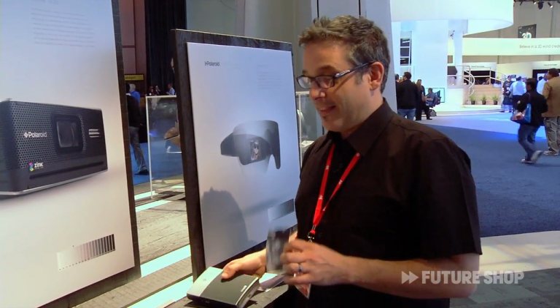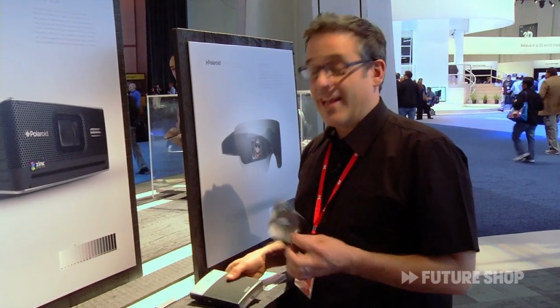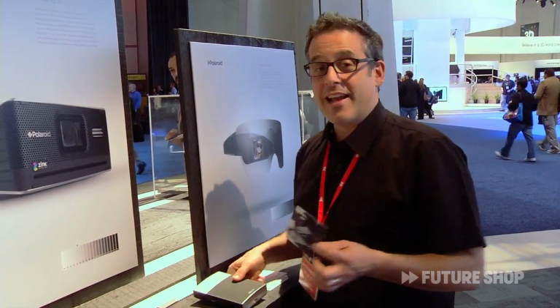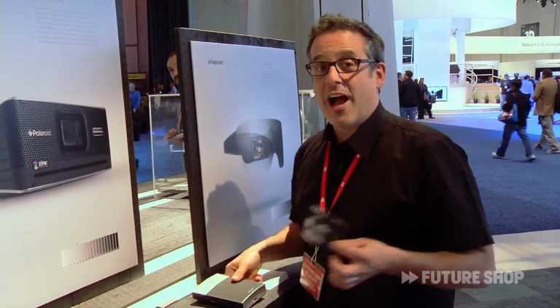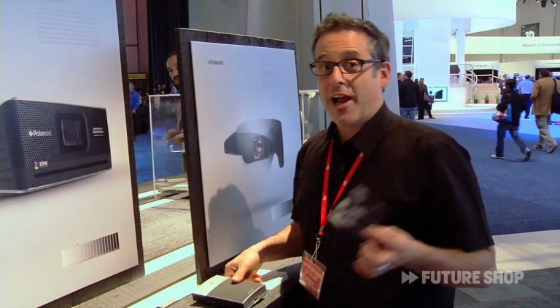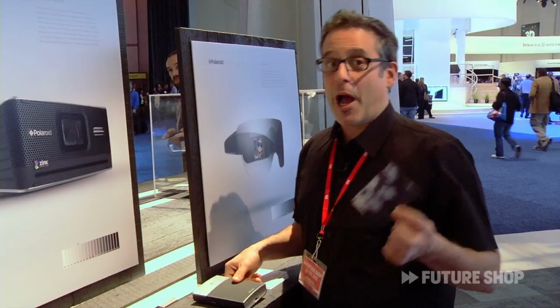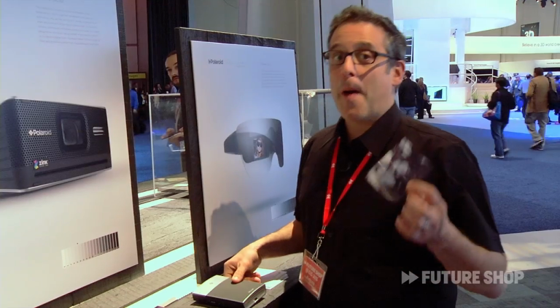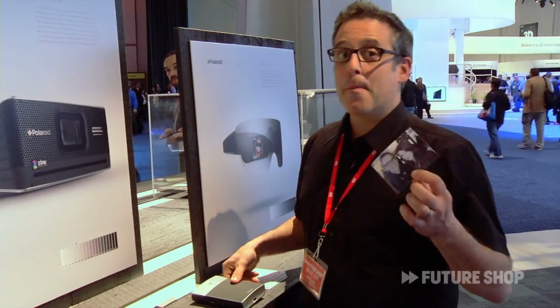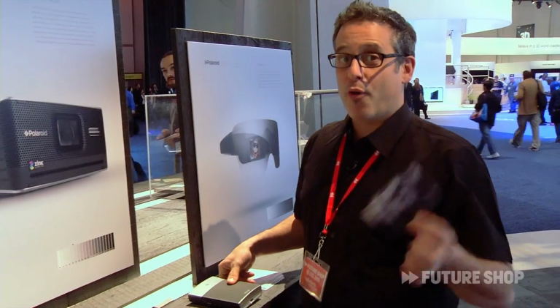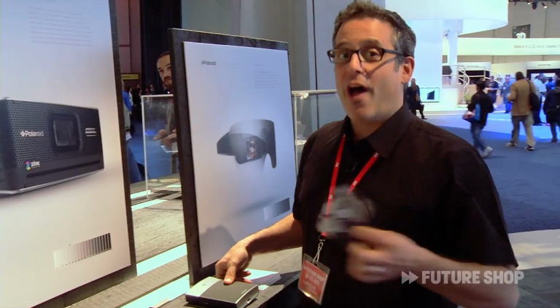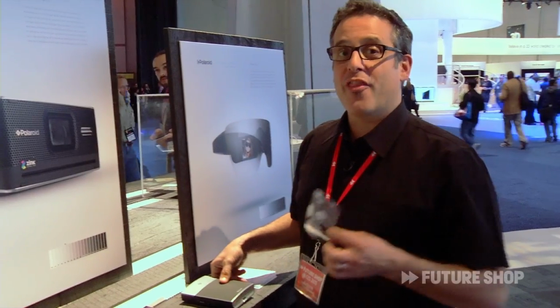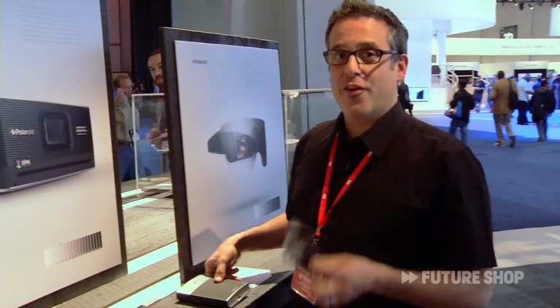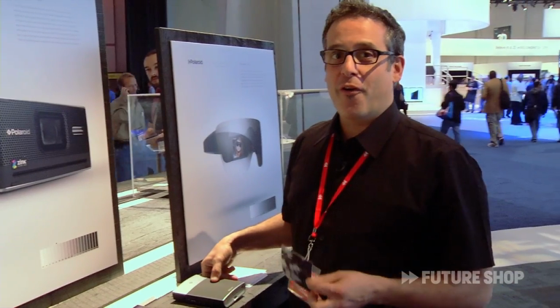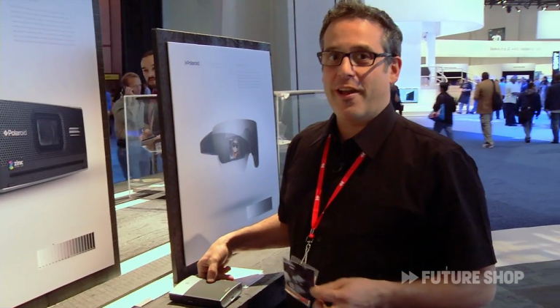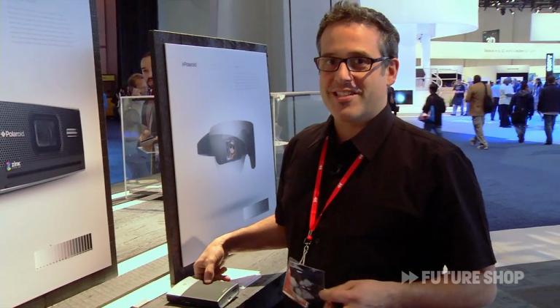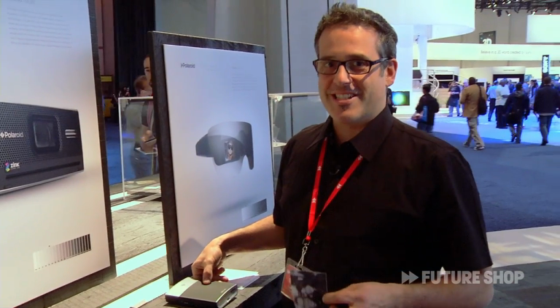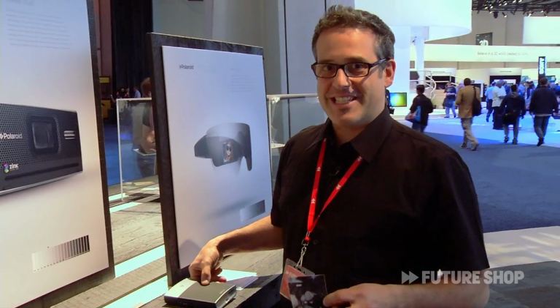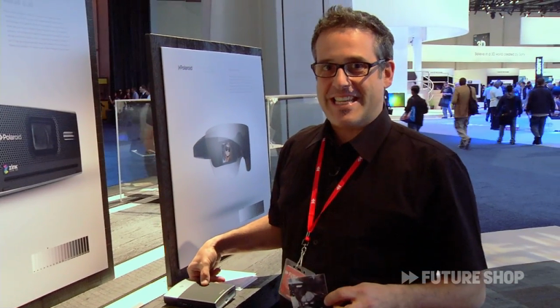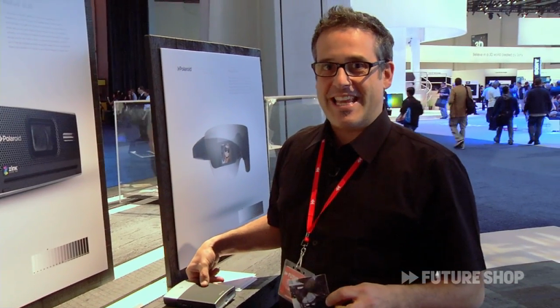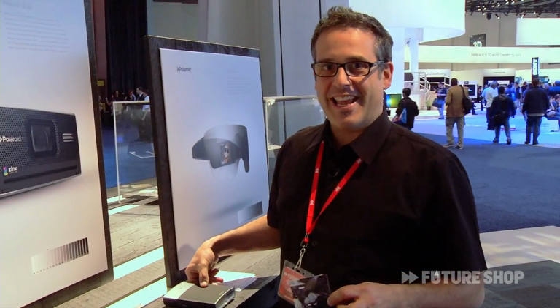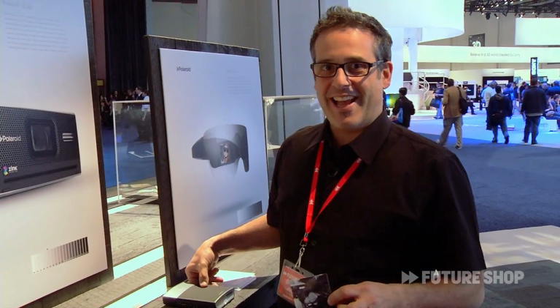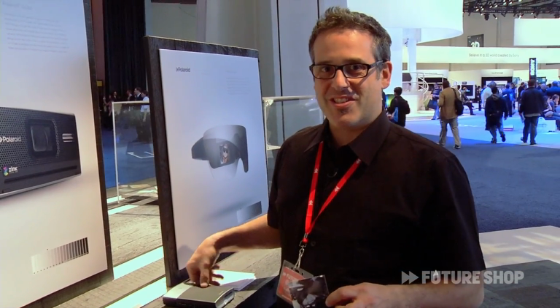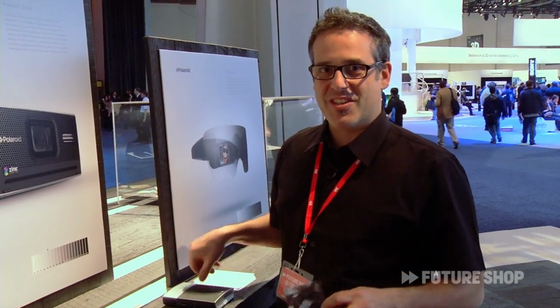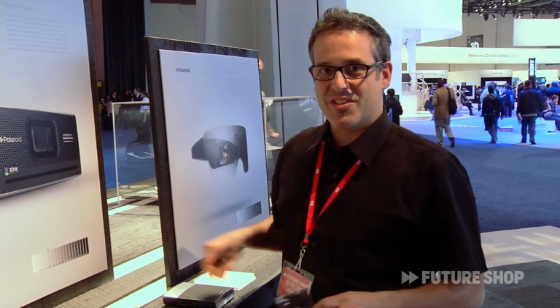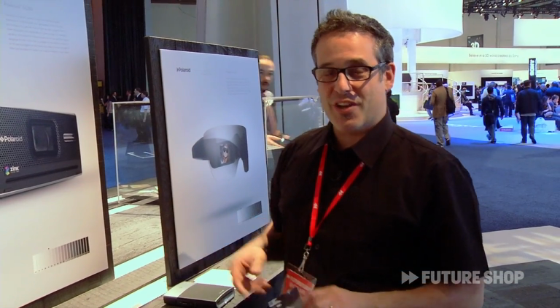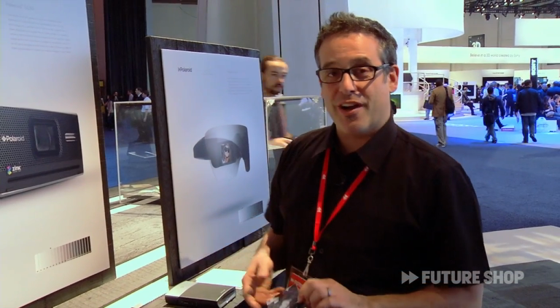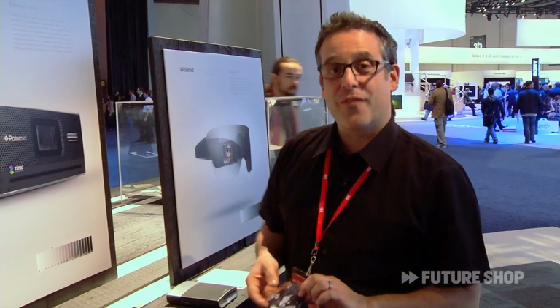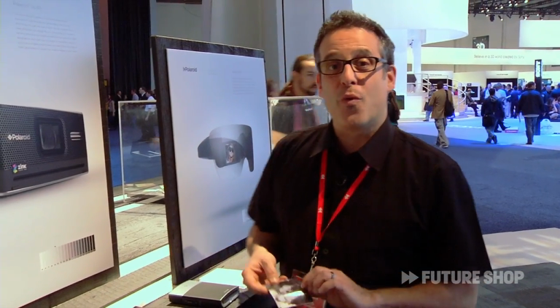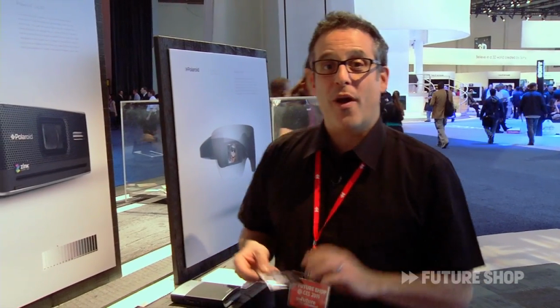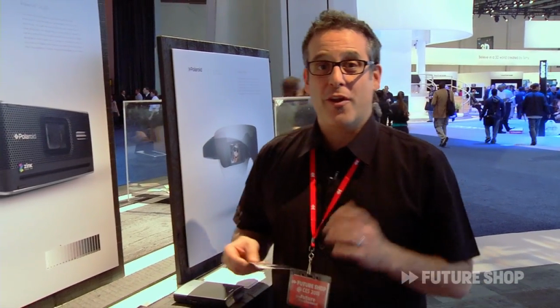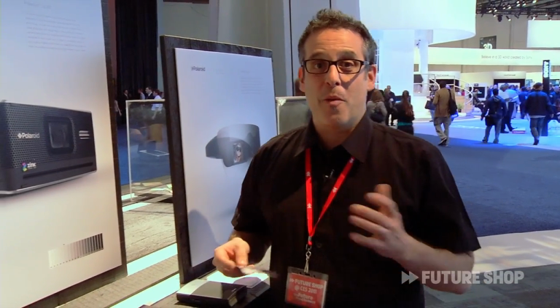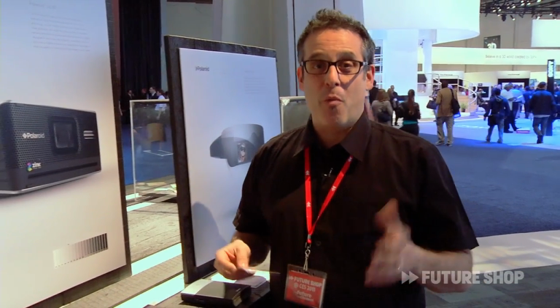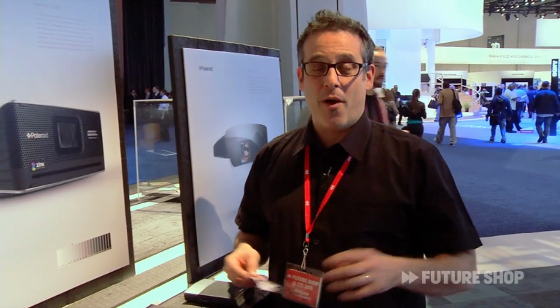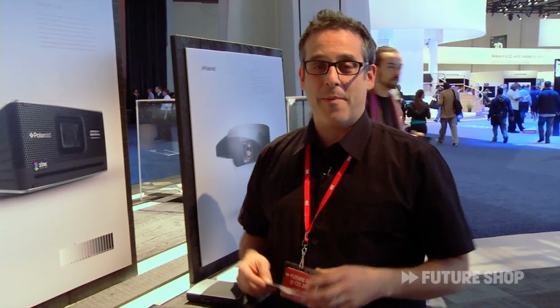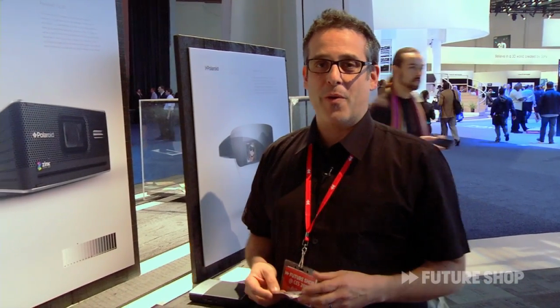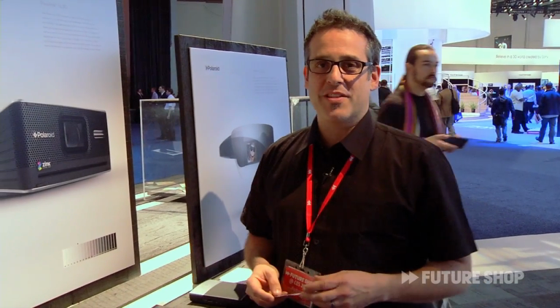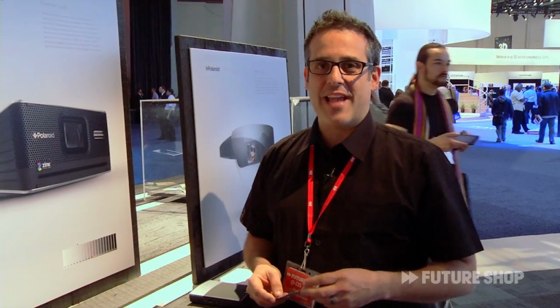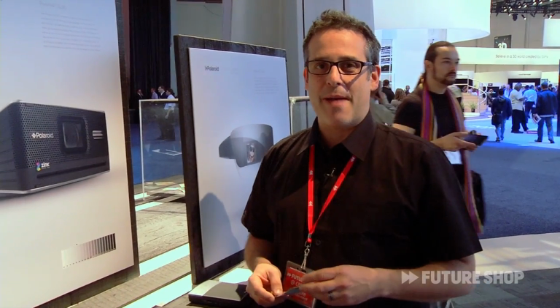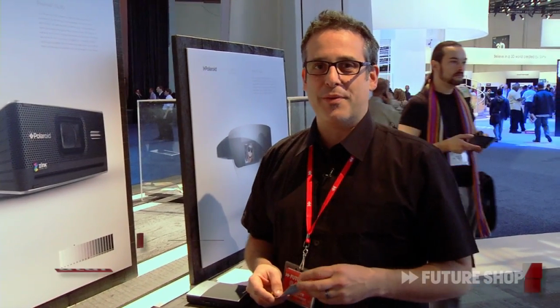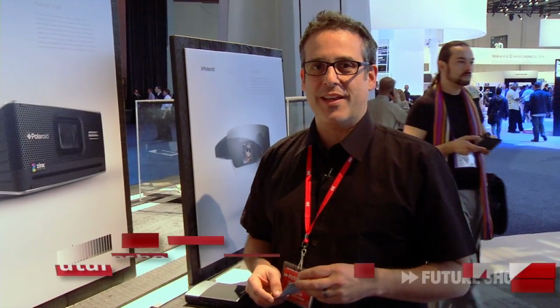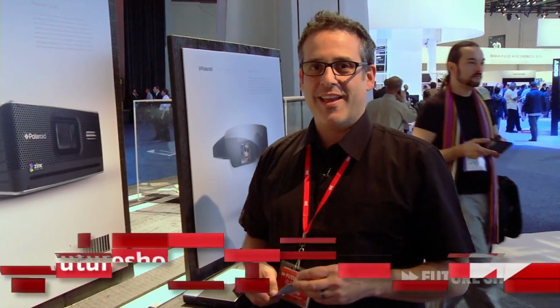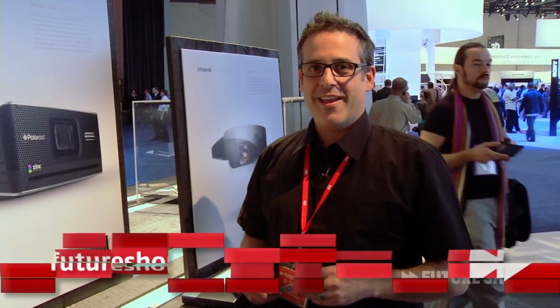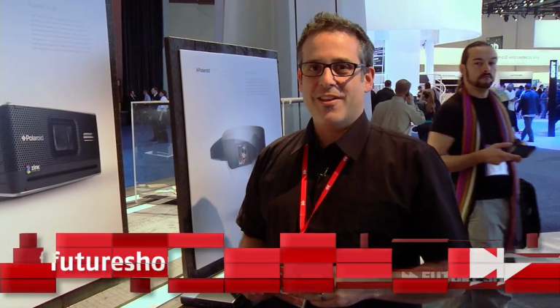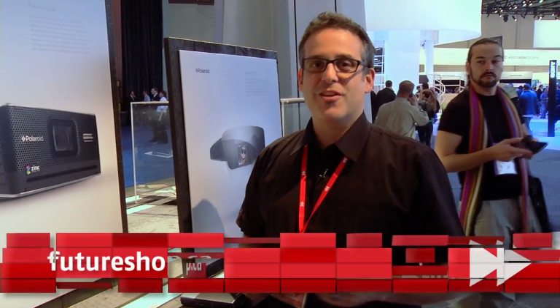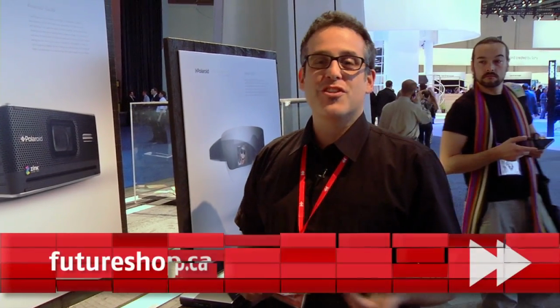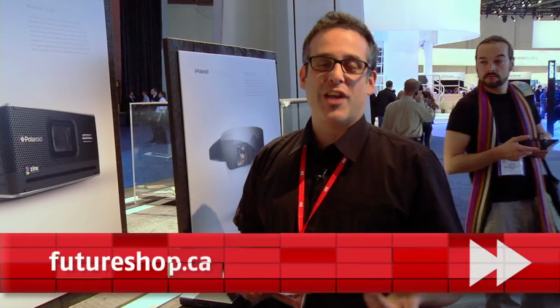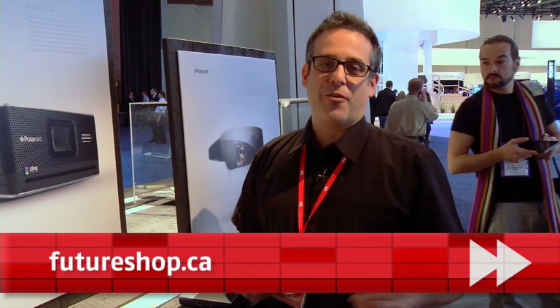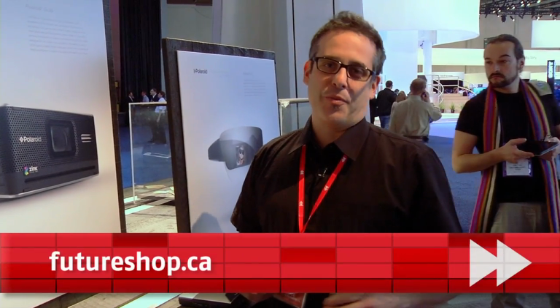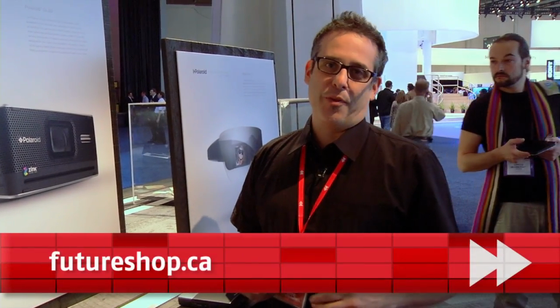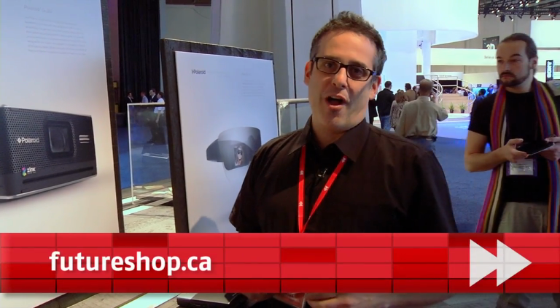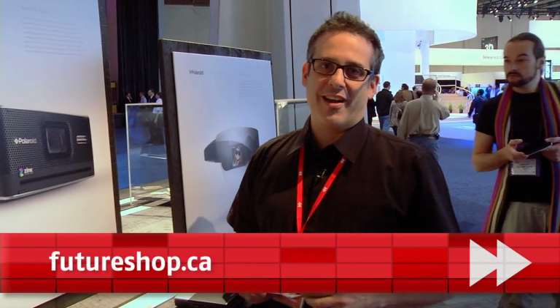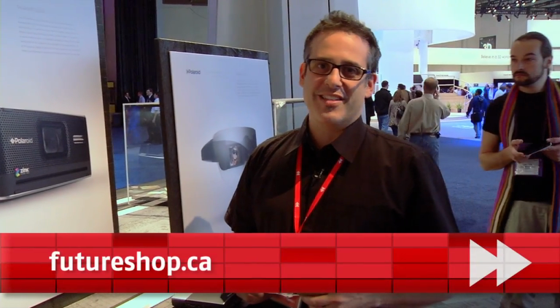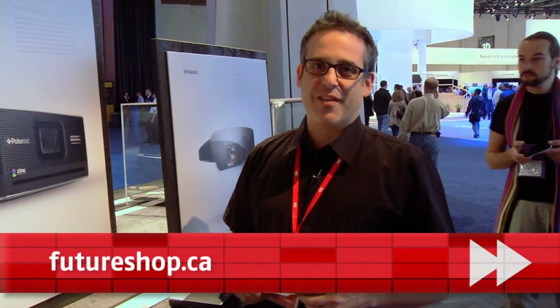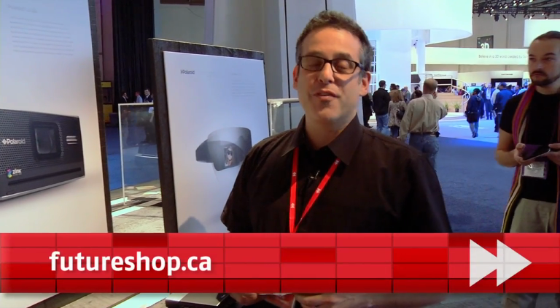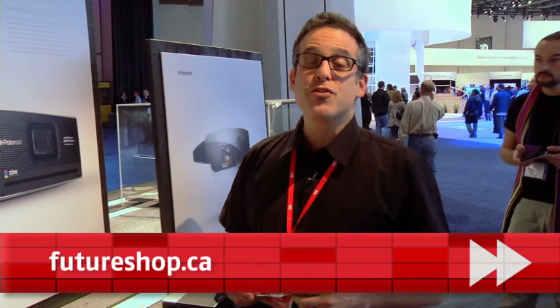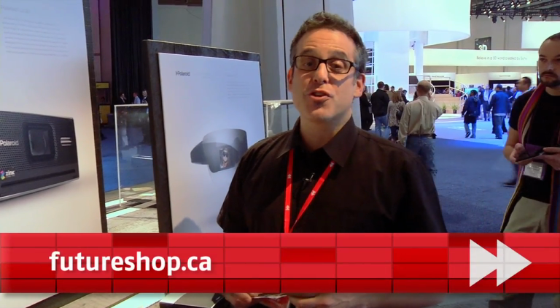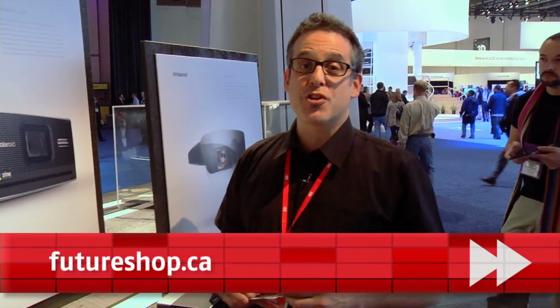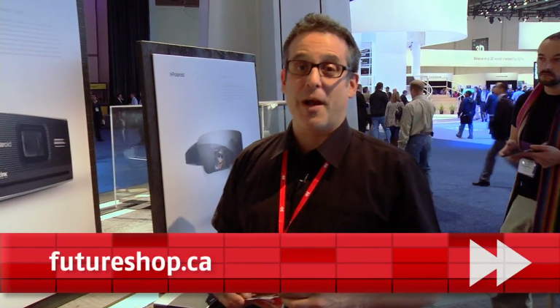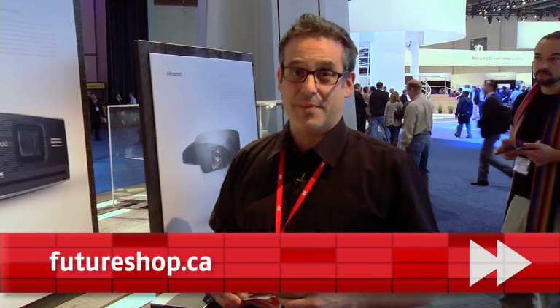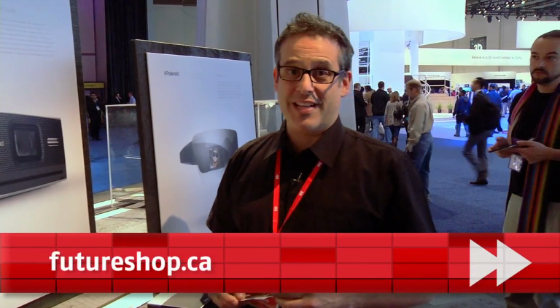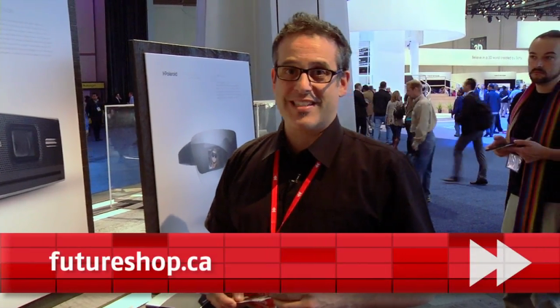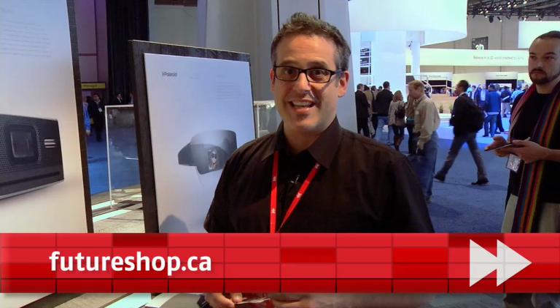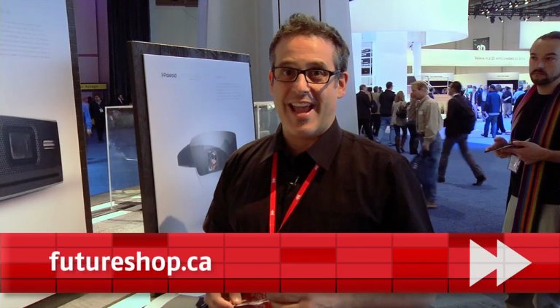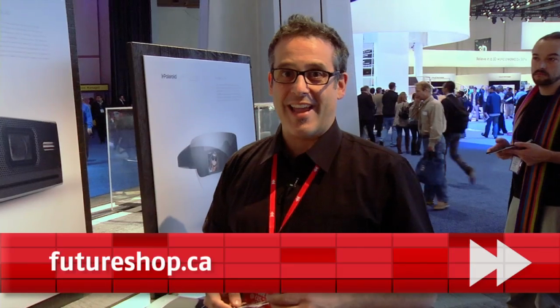Lady Gaga brought the noise to CES this year. And if you want to know more about what's happening, you can check out the blog at futureshop.ca.